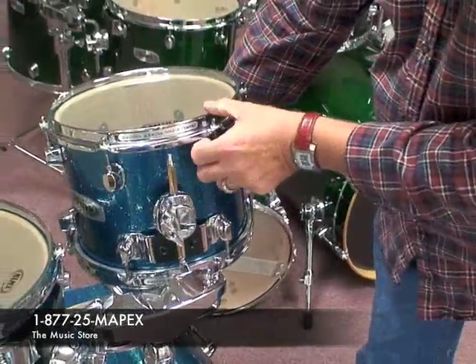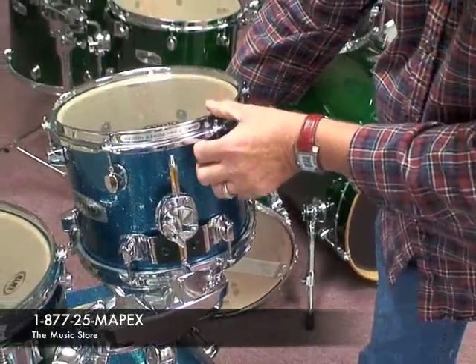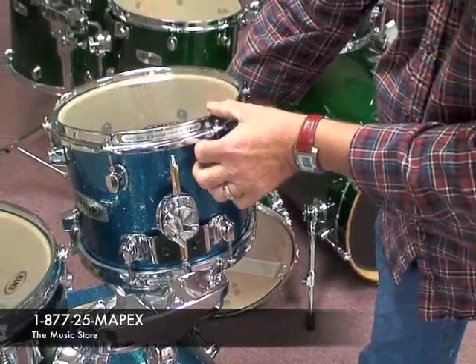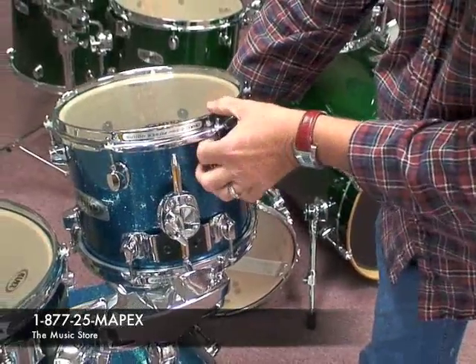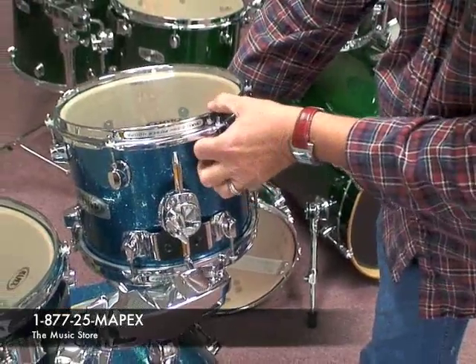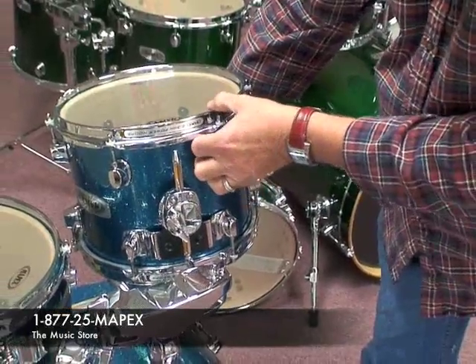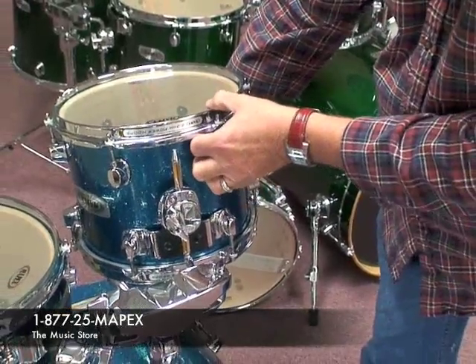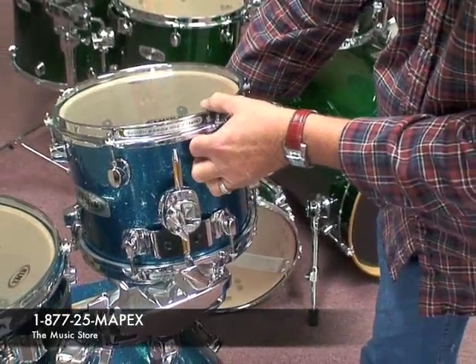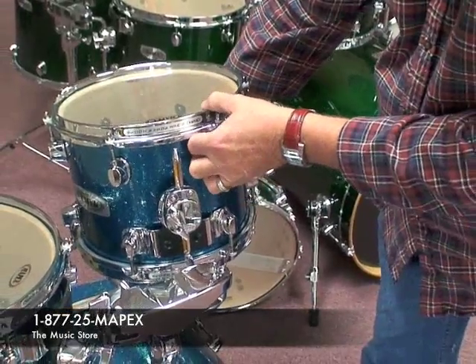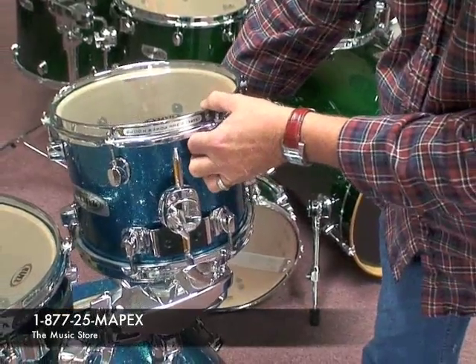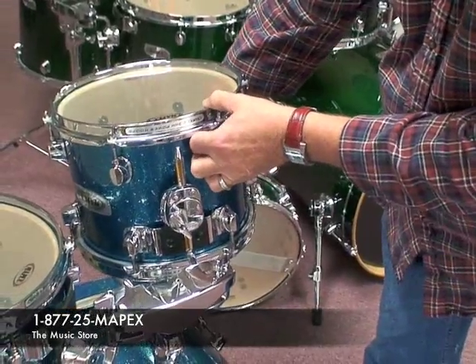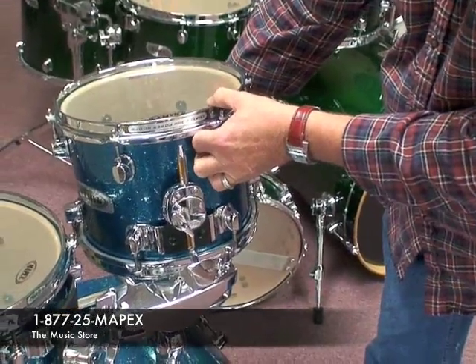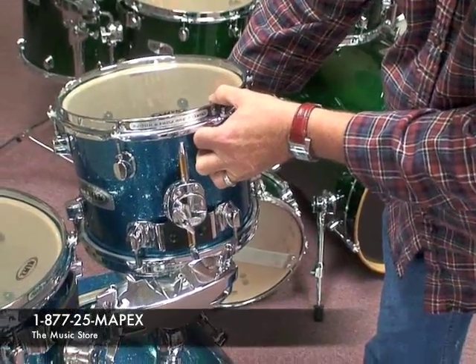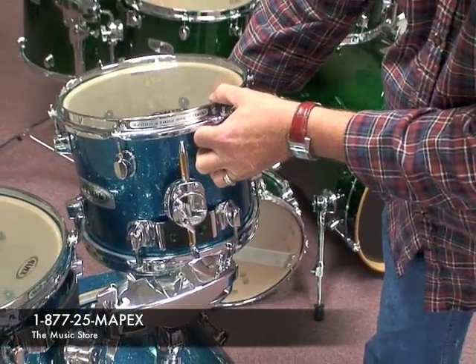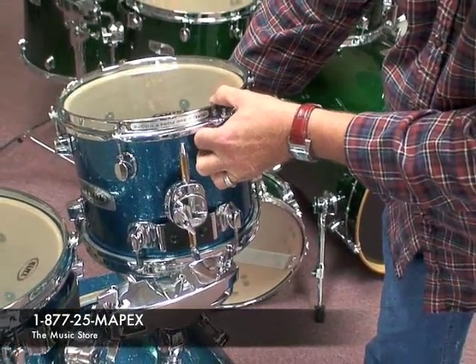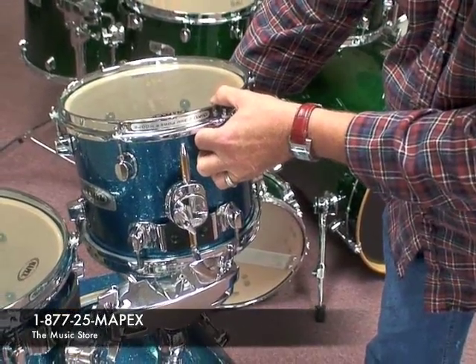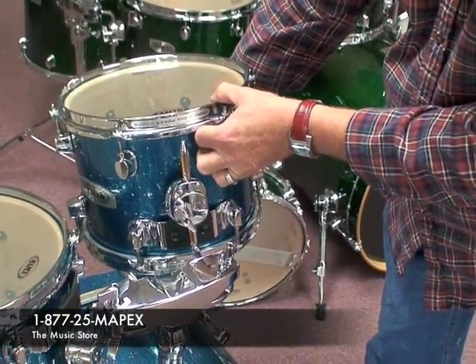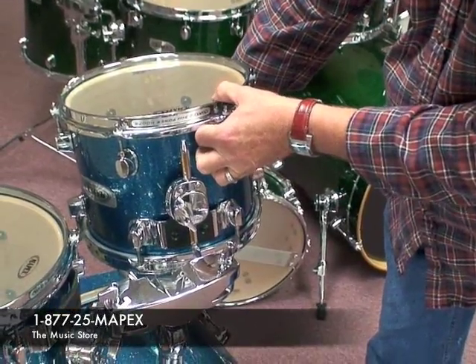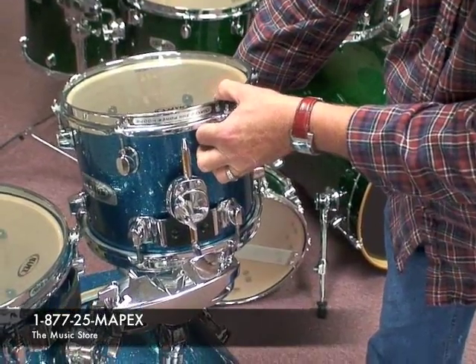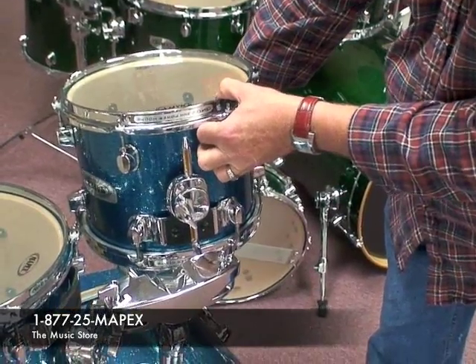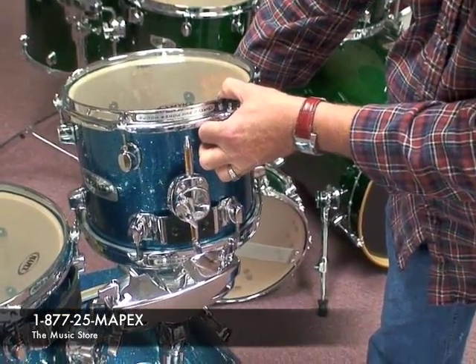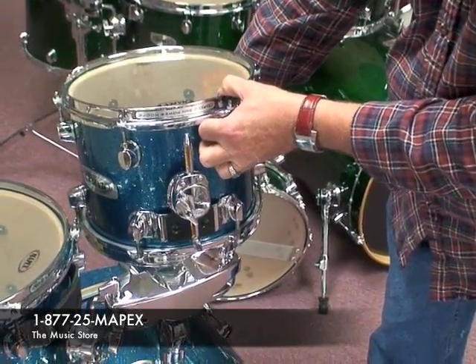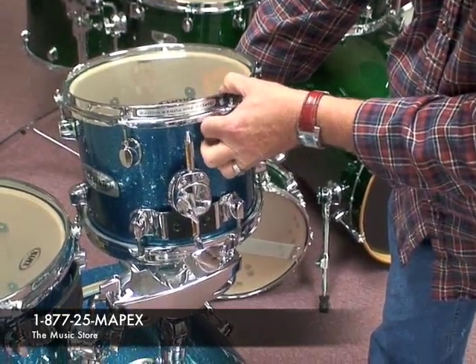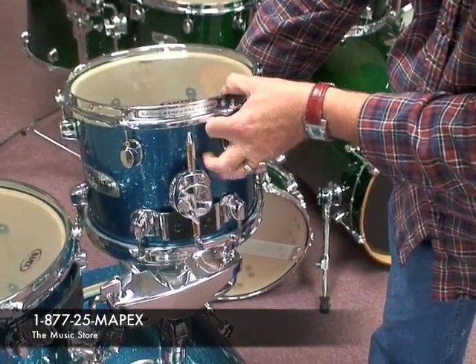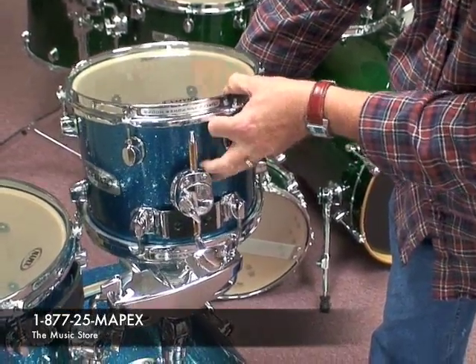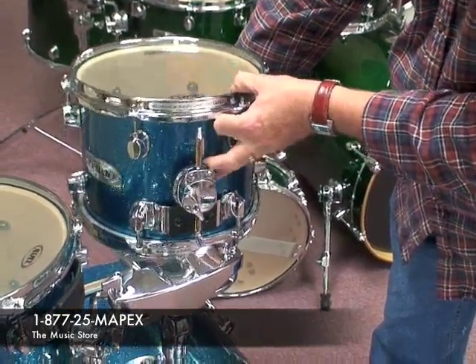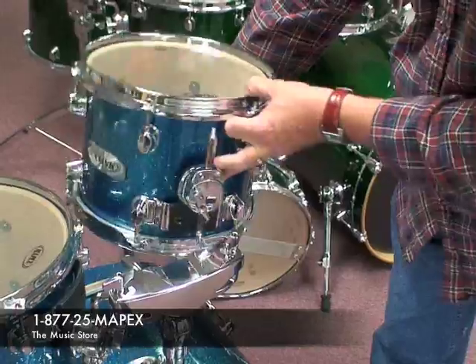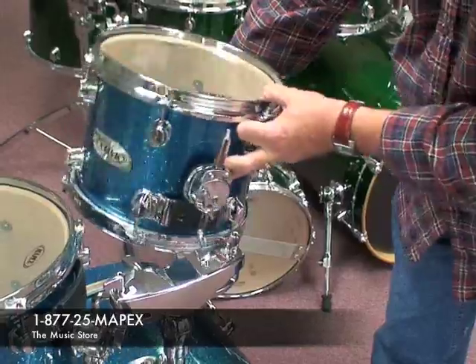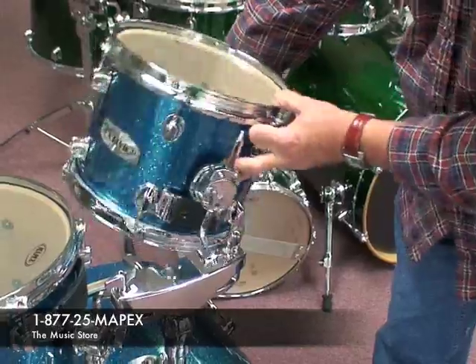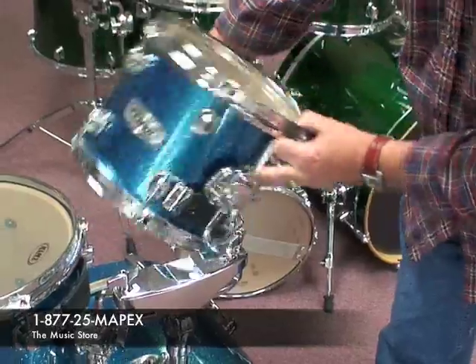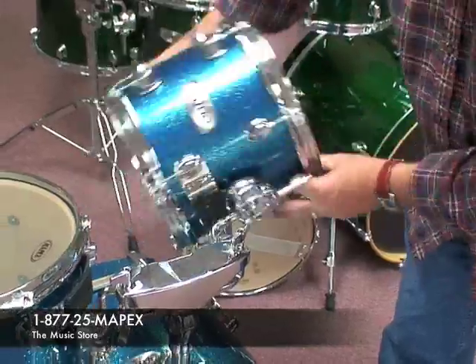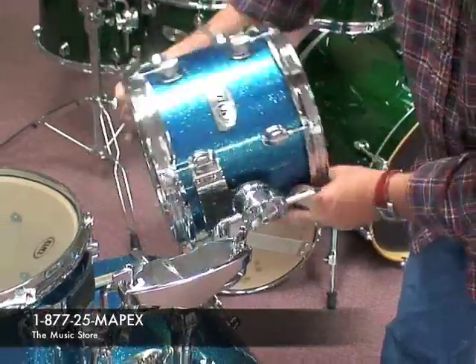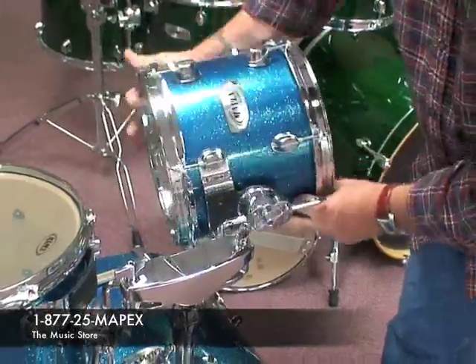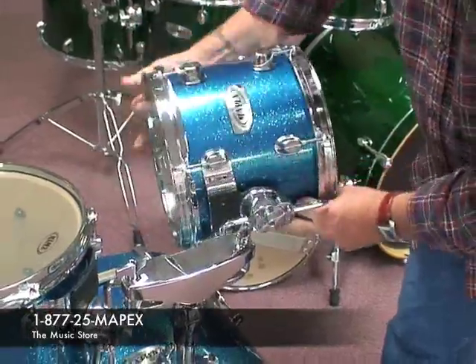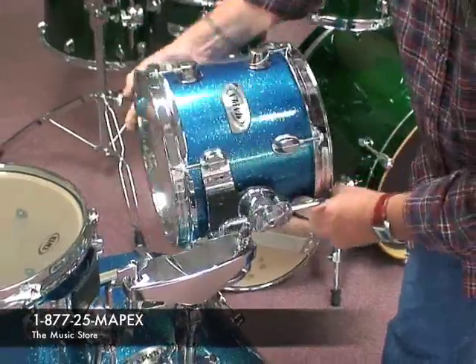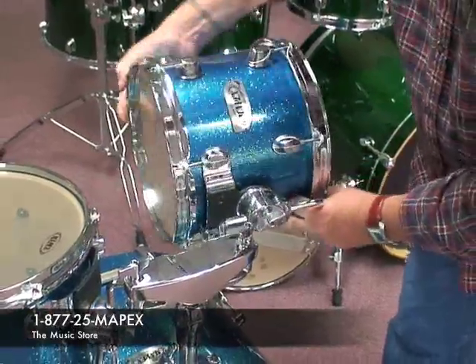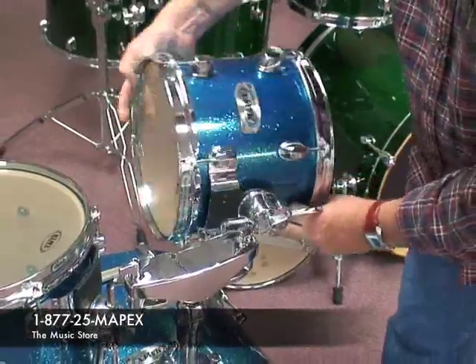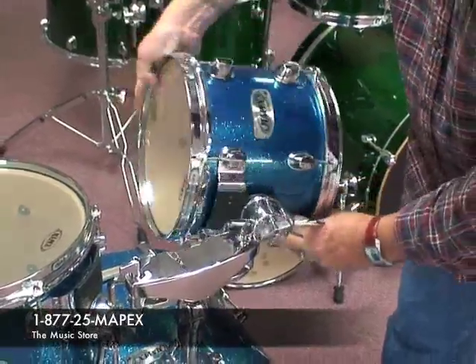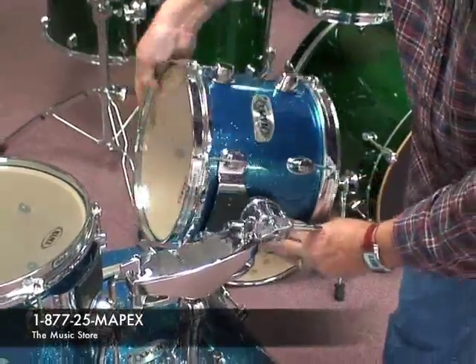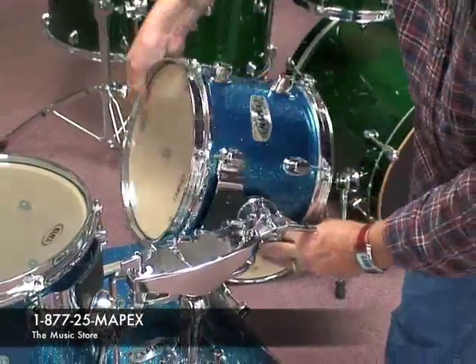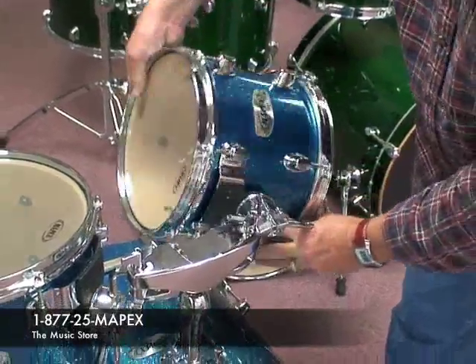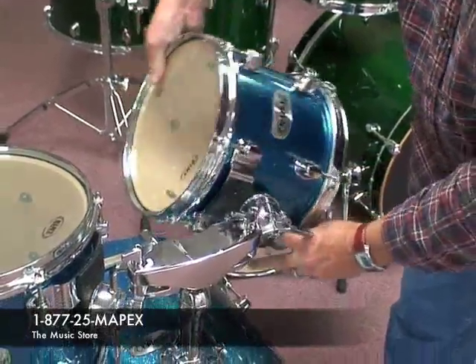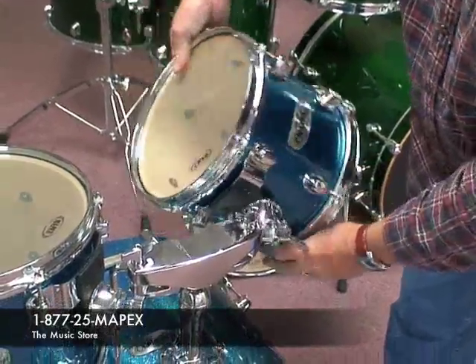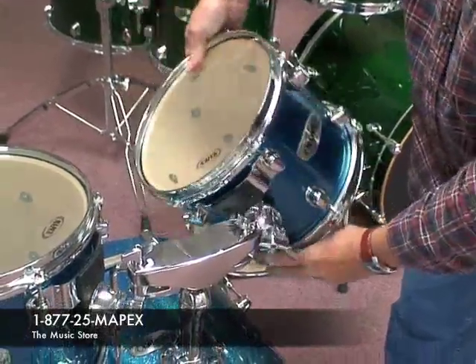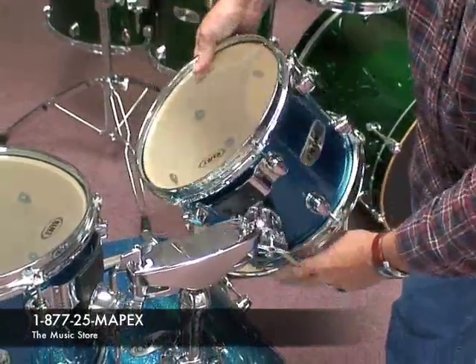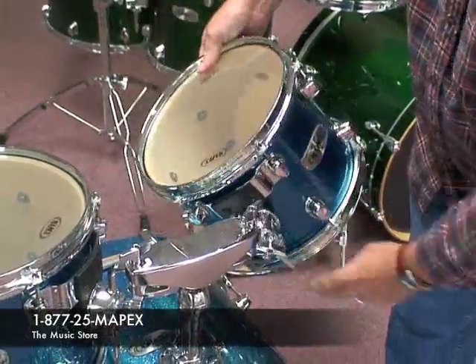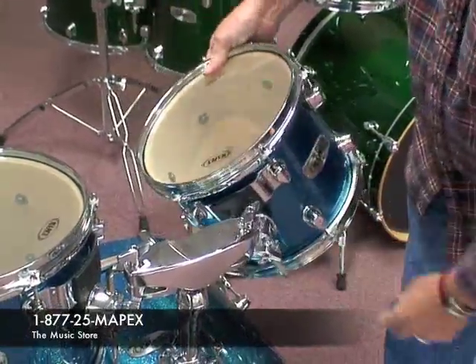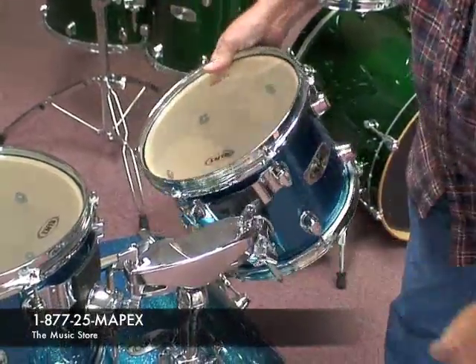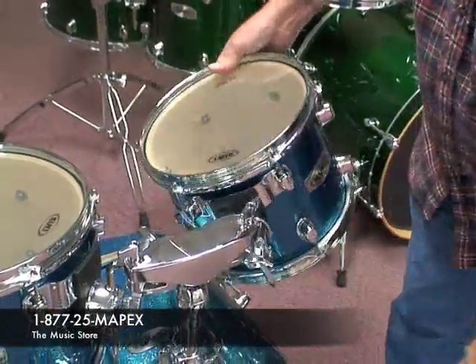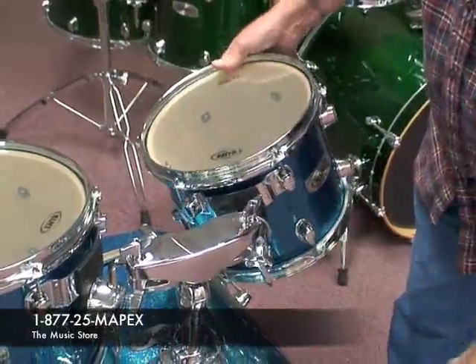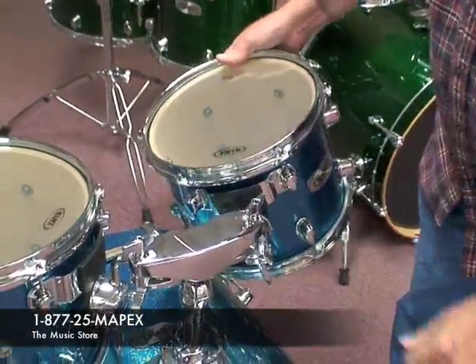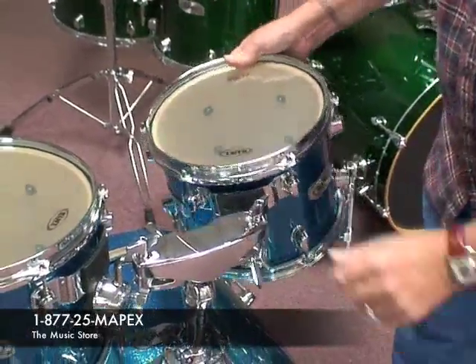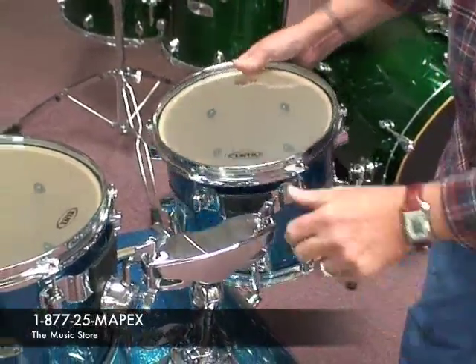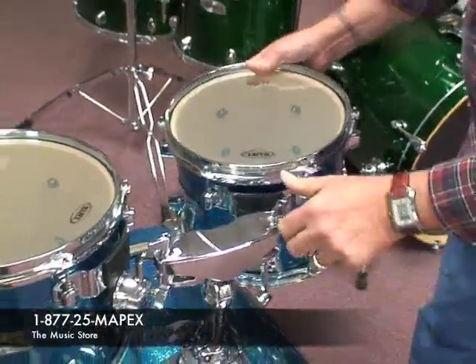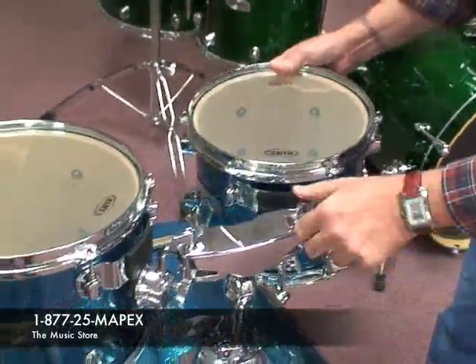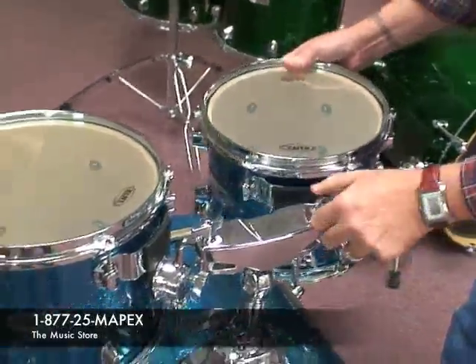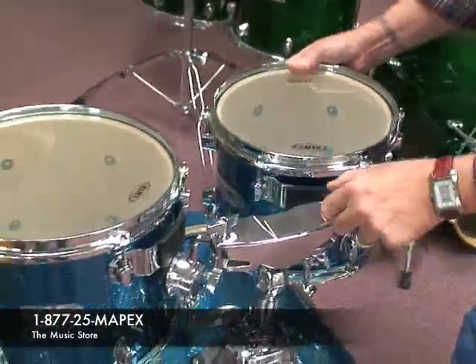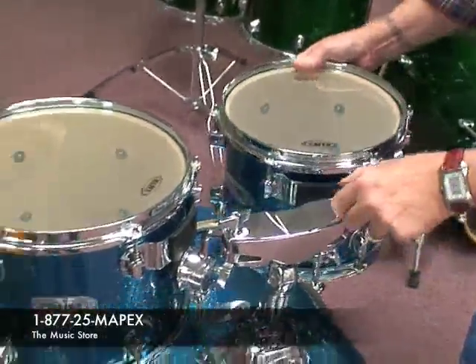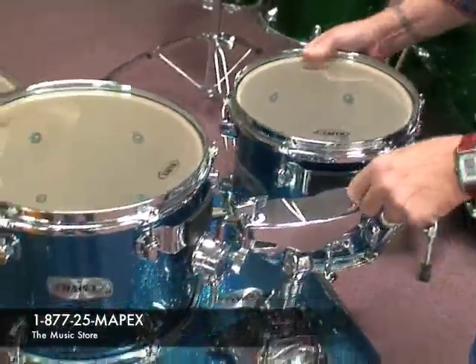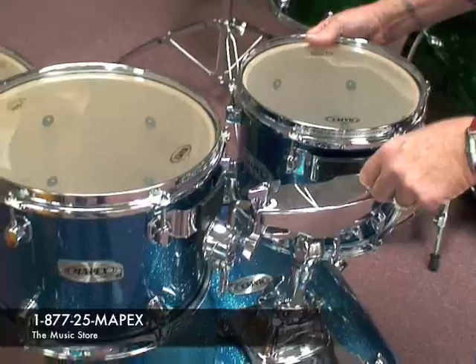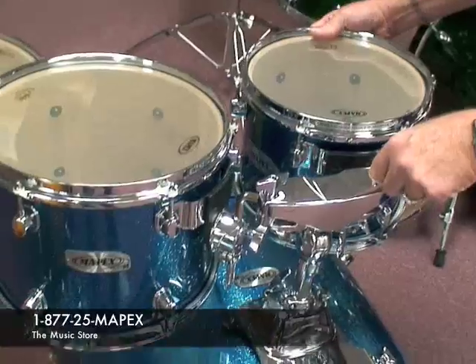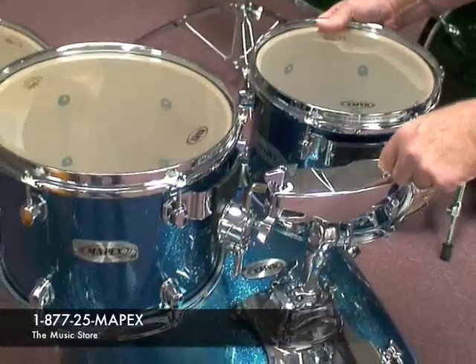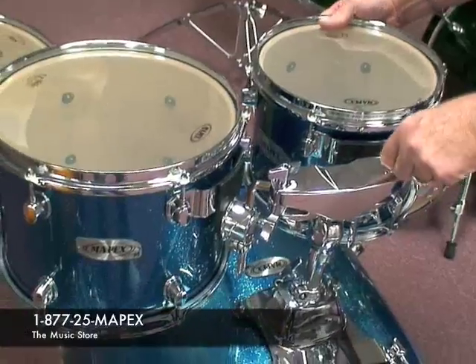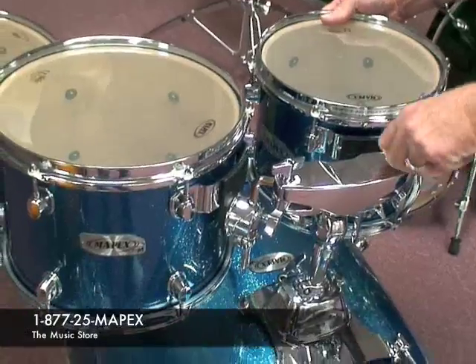Not only will you notice the ball and socket design that secures the tom arm, but the ITS is mounted to the lugs and not the rim like other tom mounts.